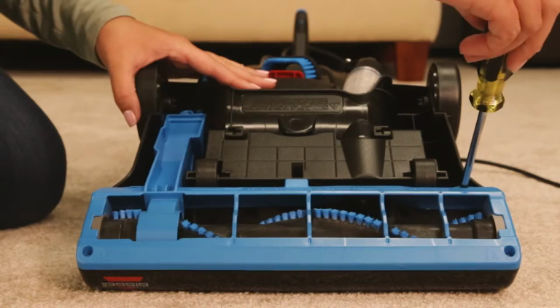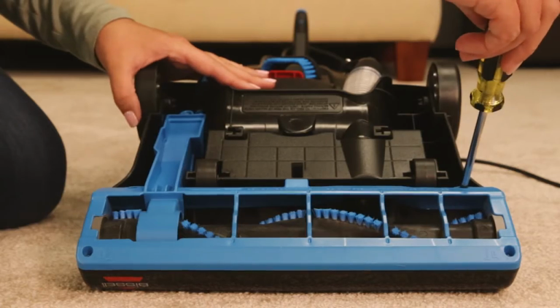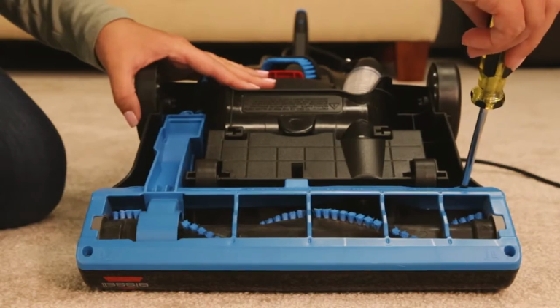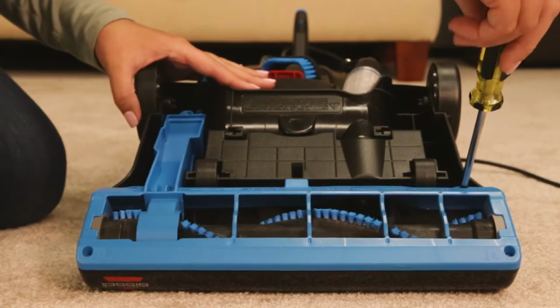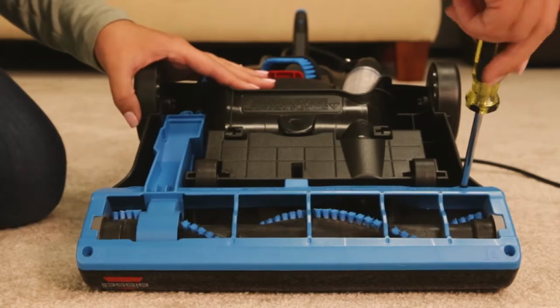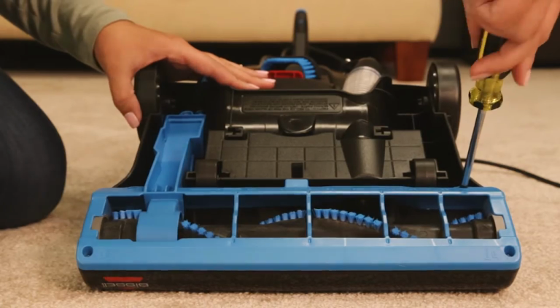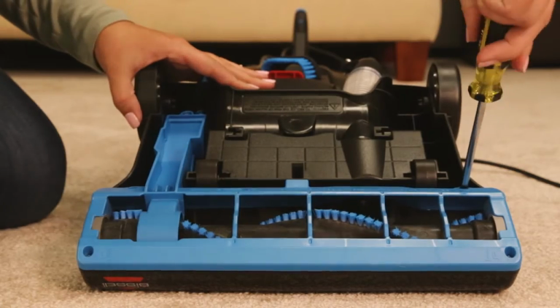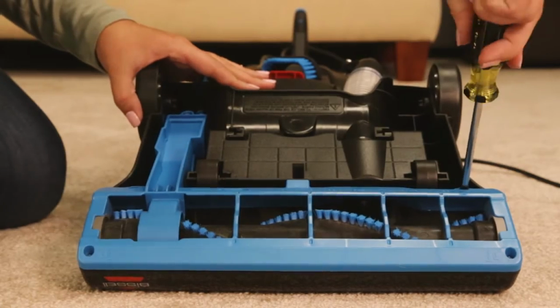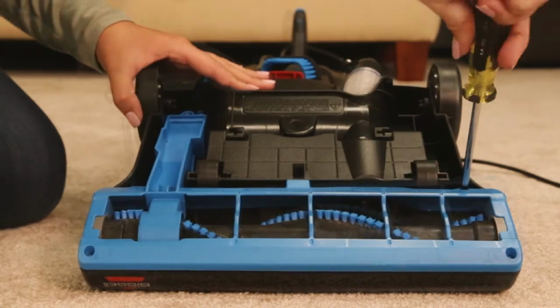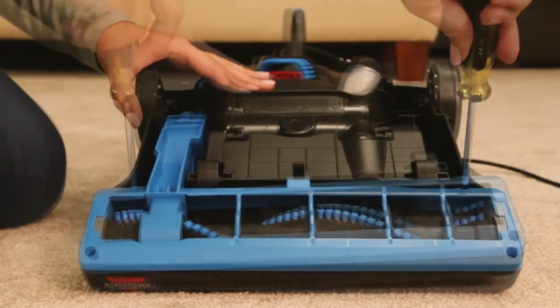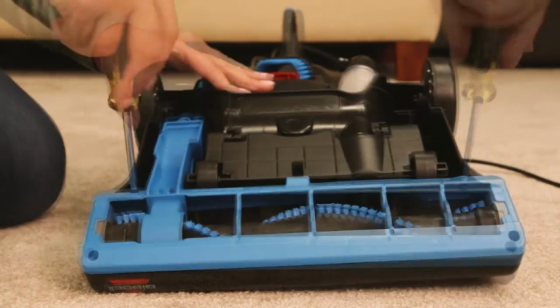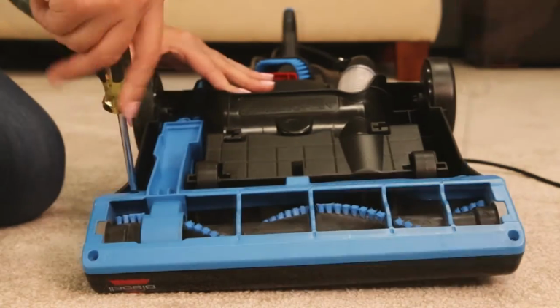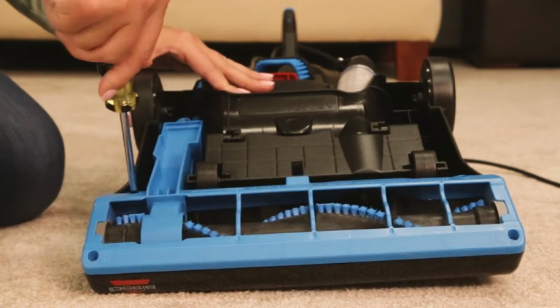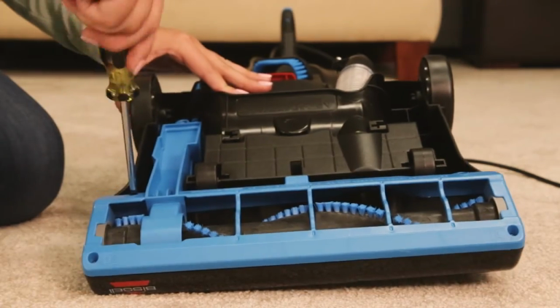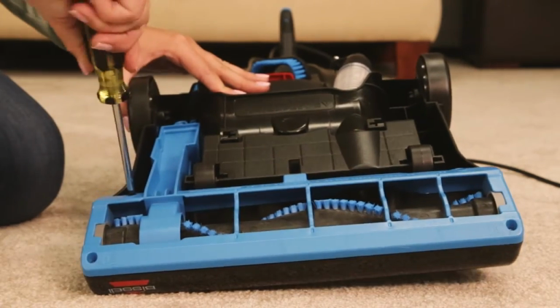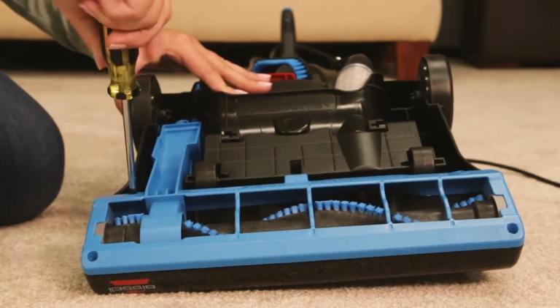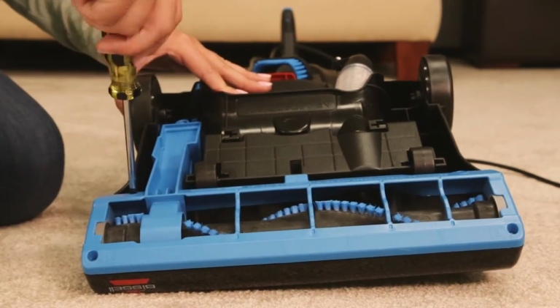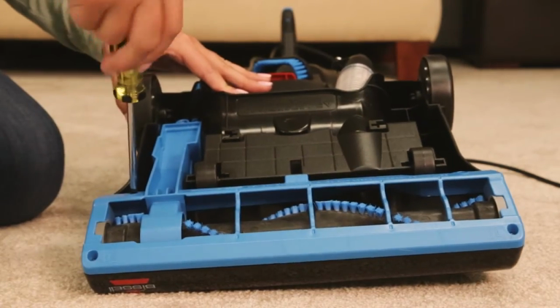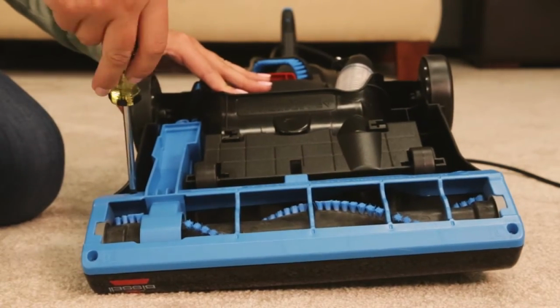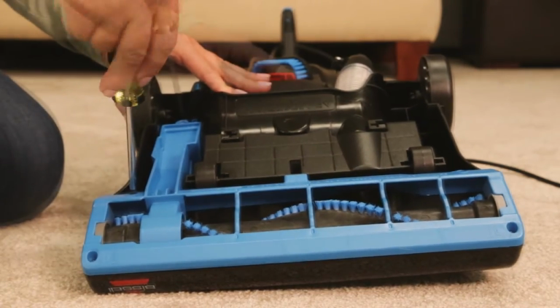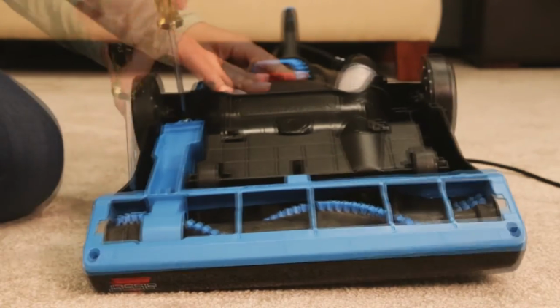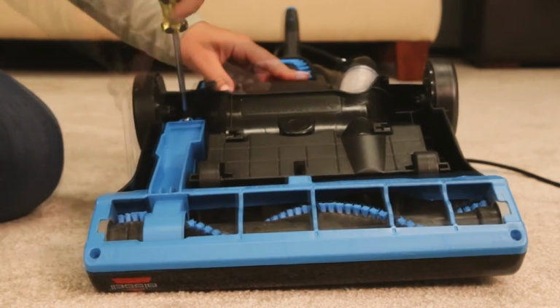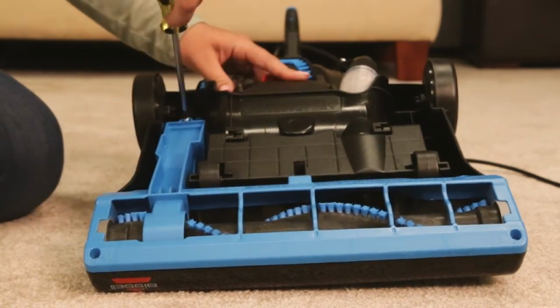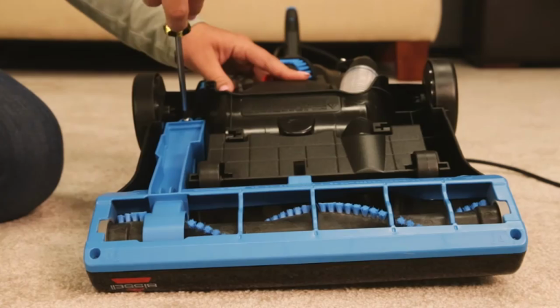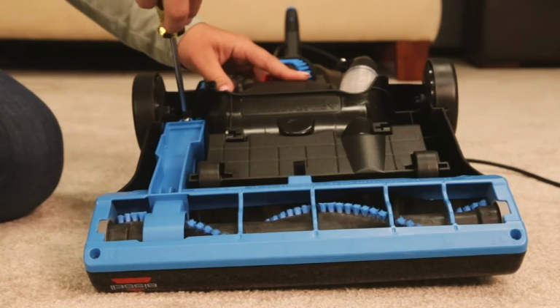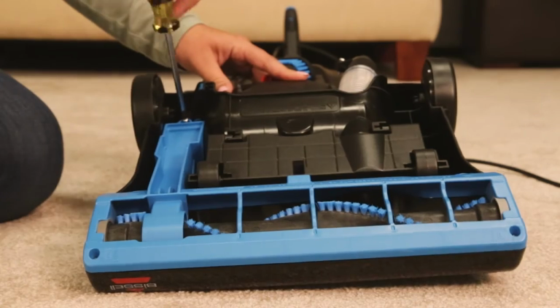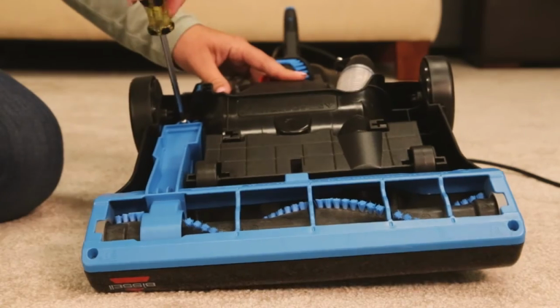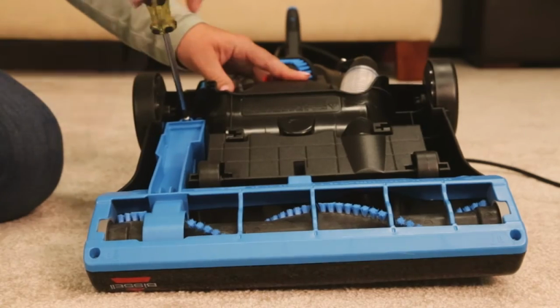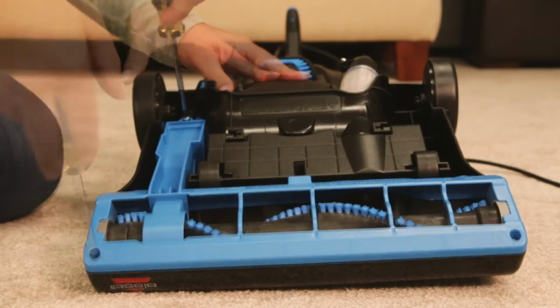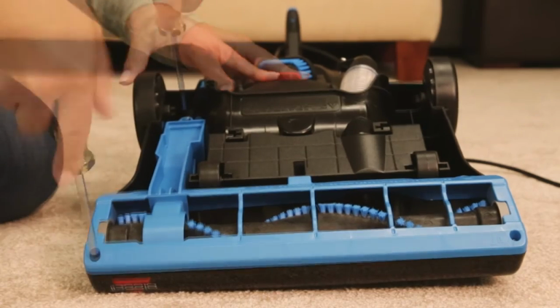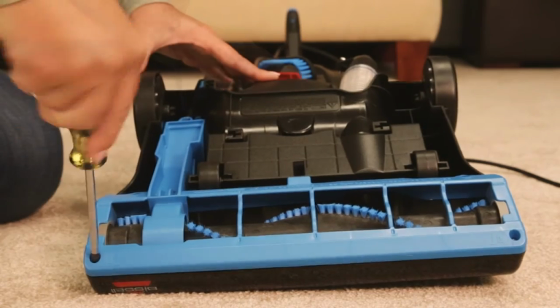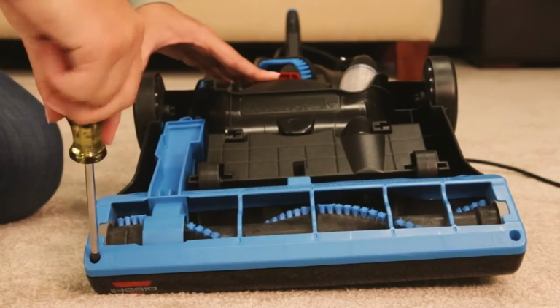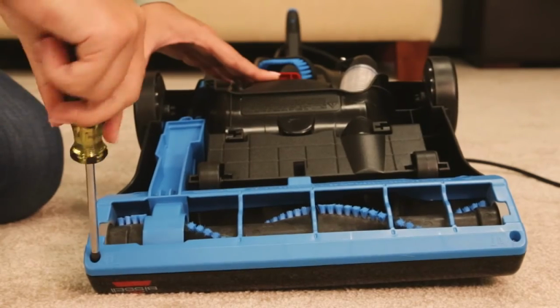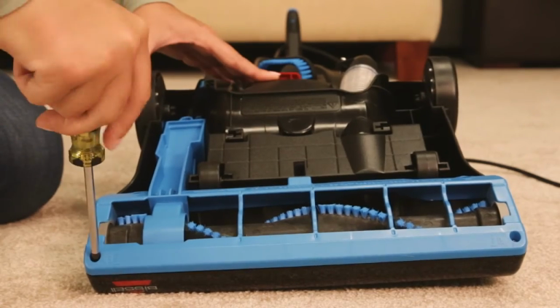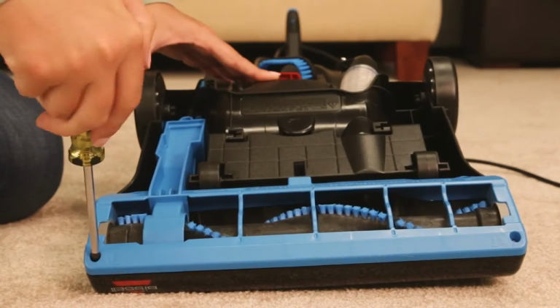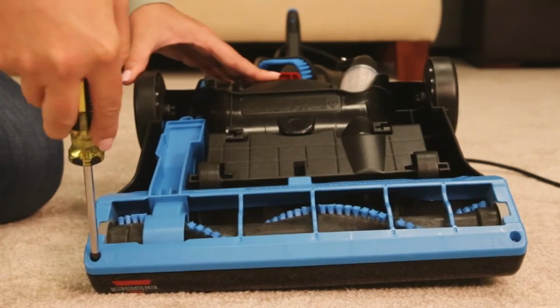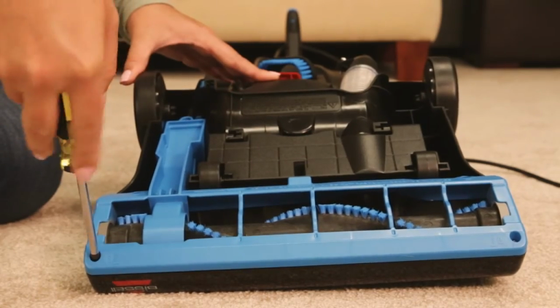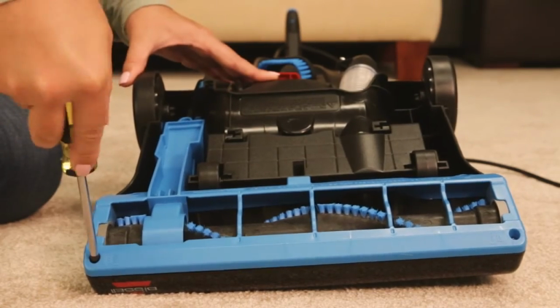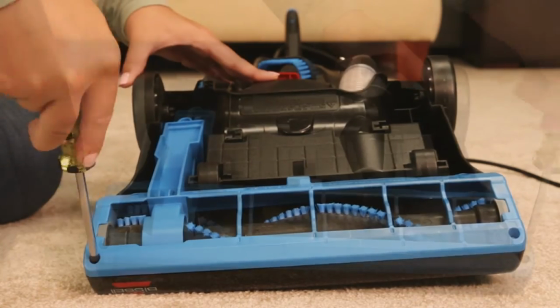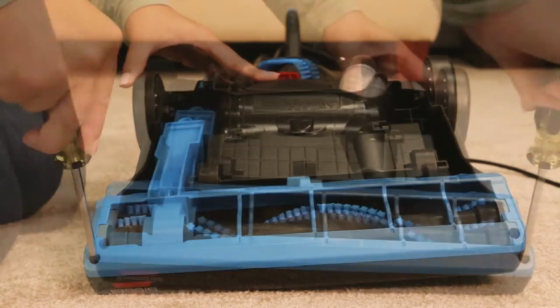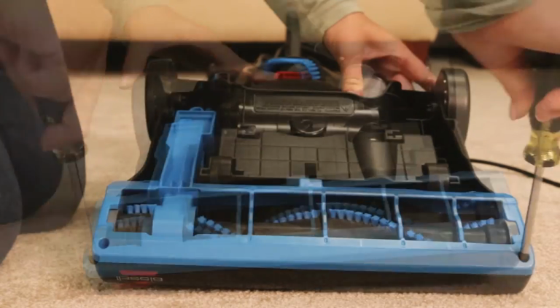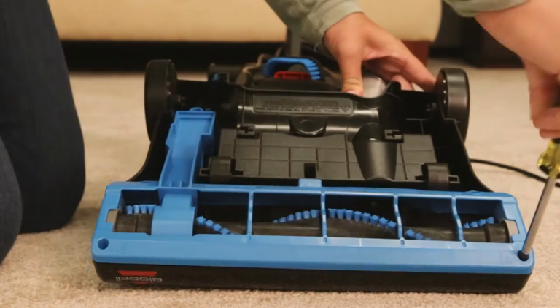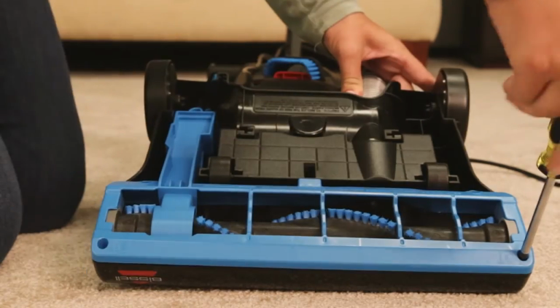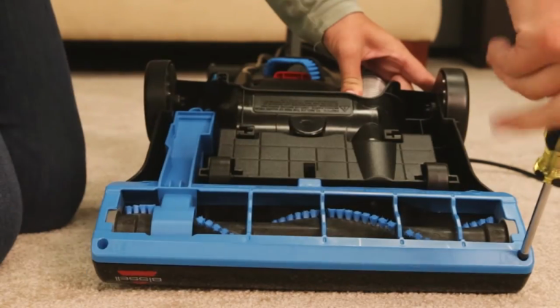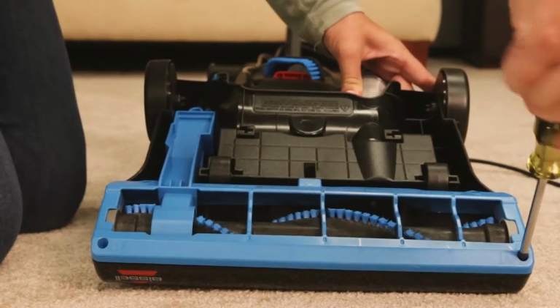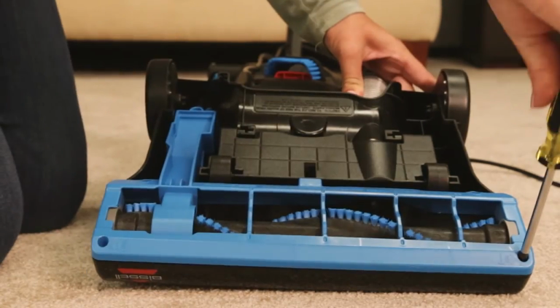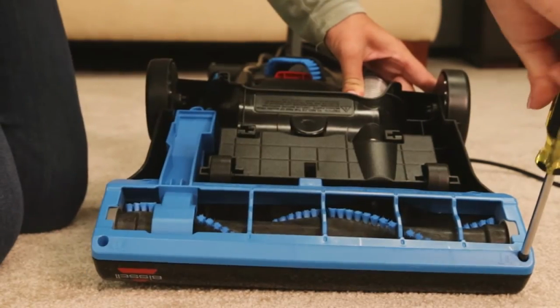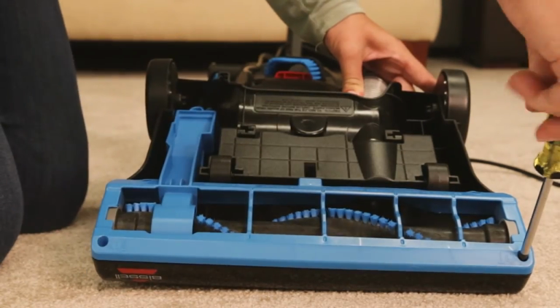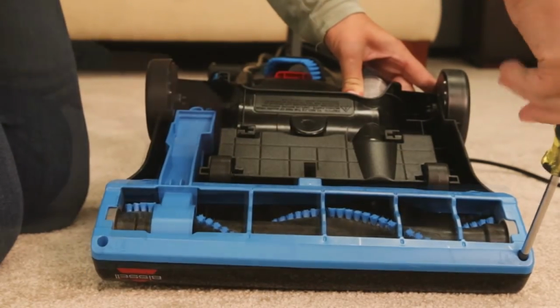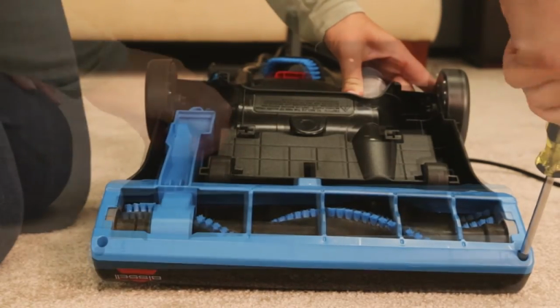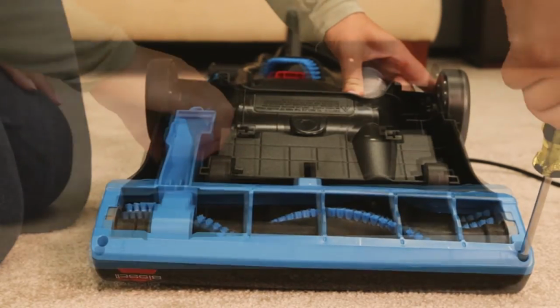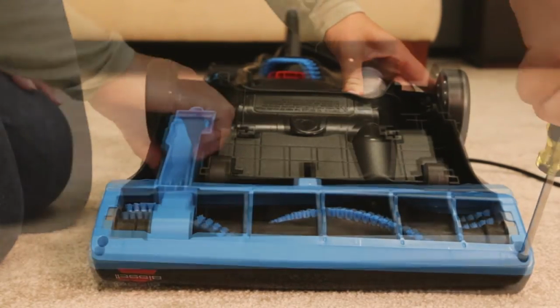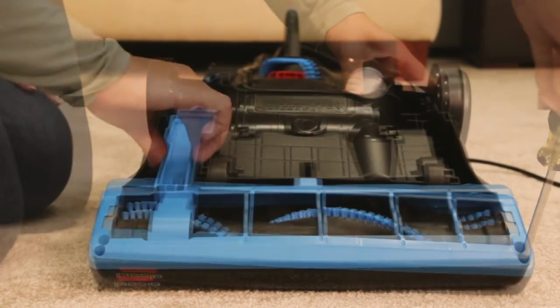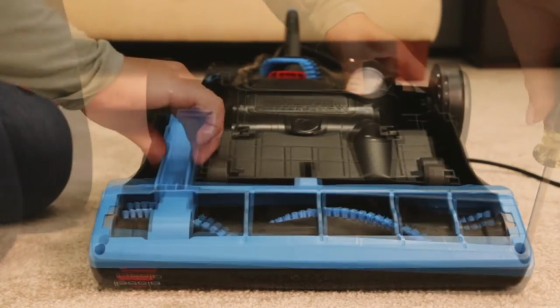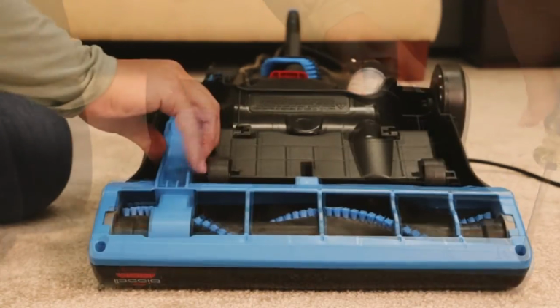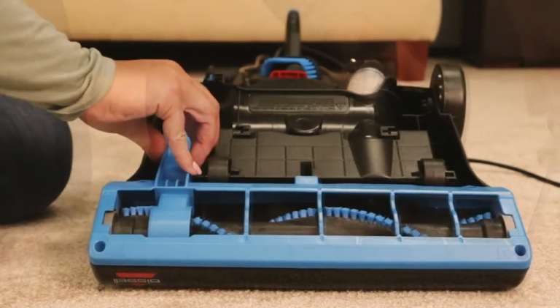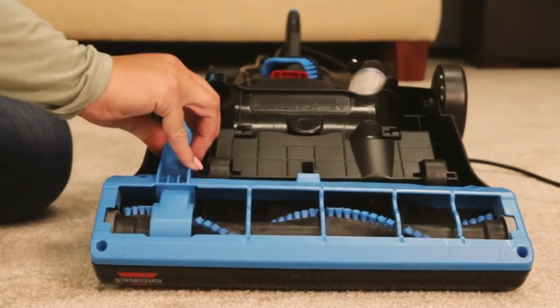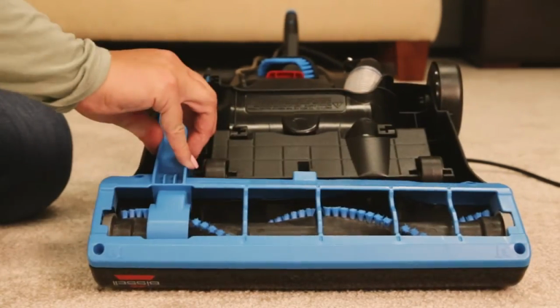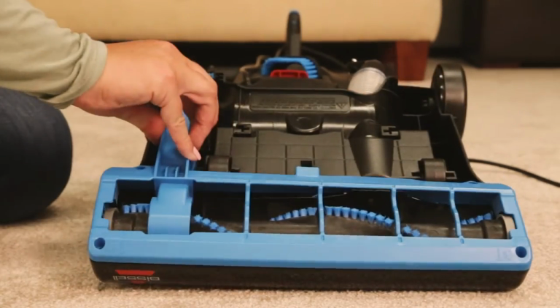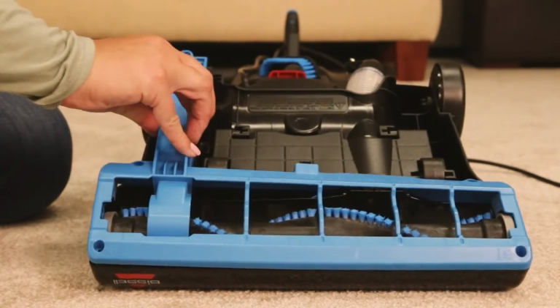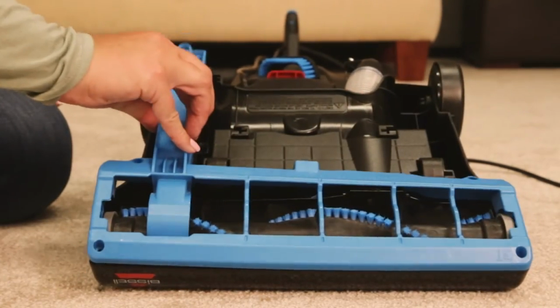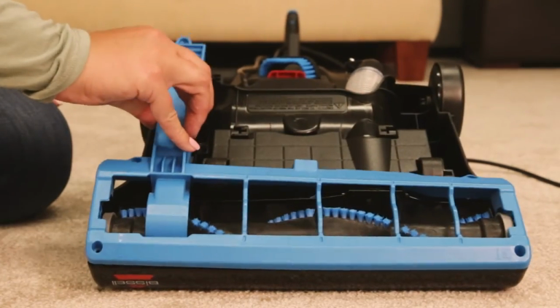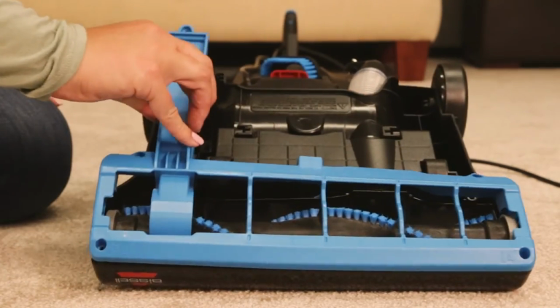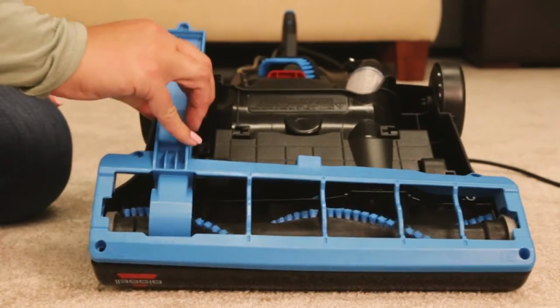Using your Phillips screwdriver, remove the five screws. Then lift the cover off.